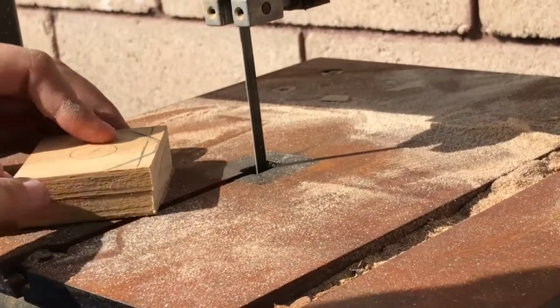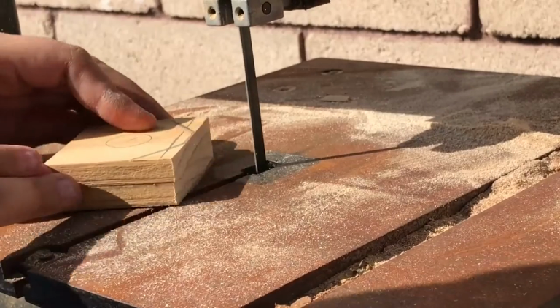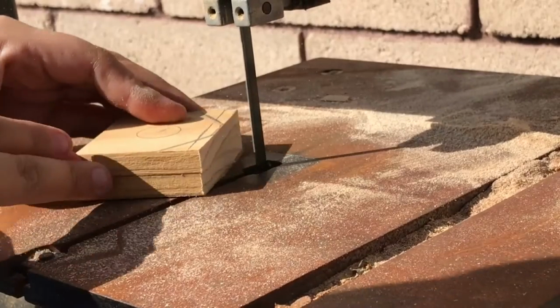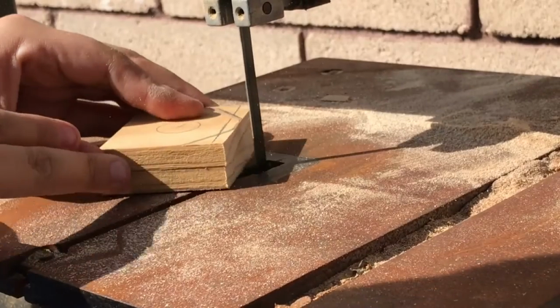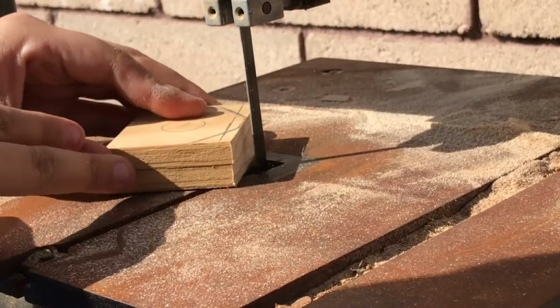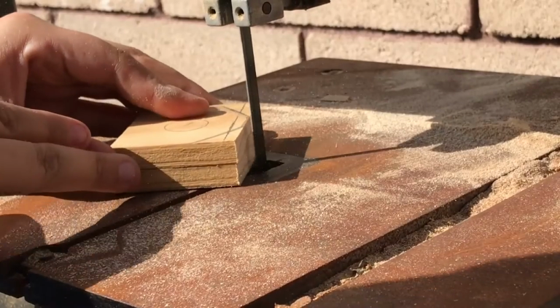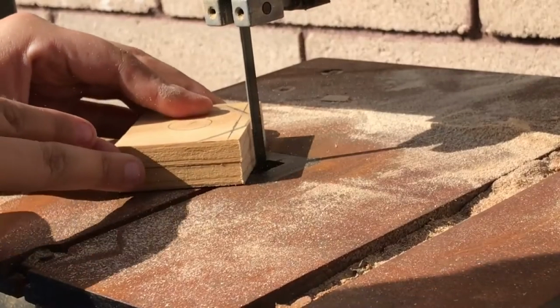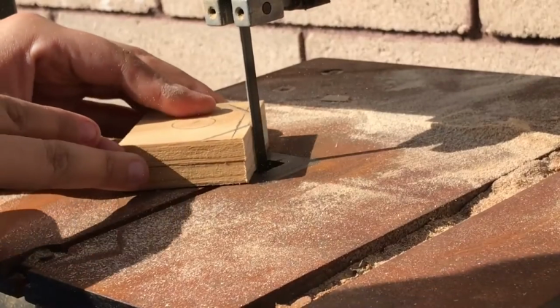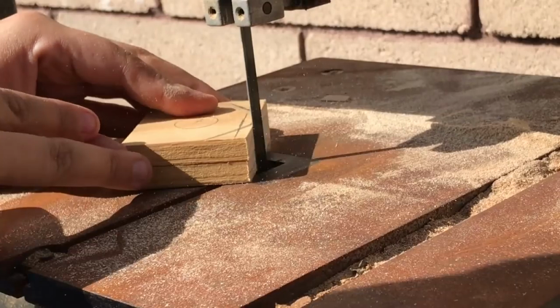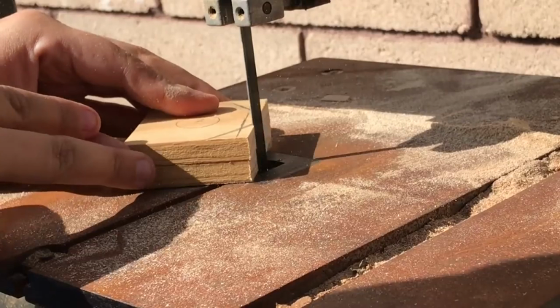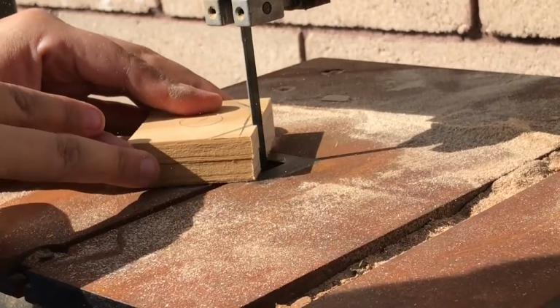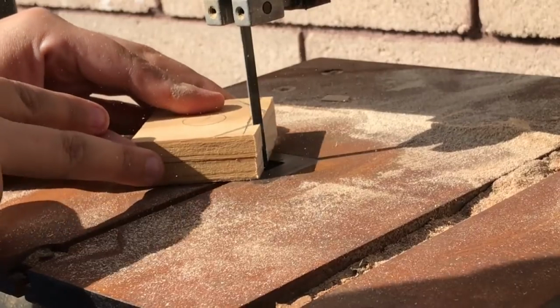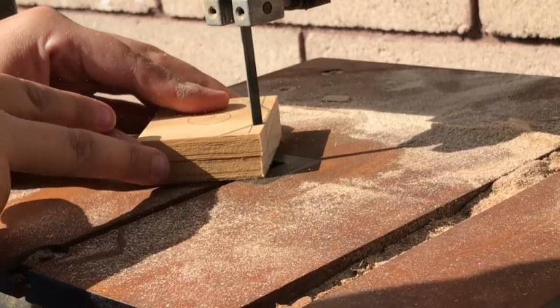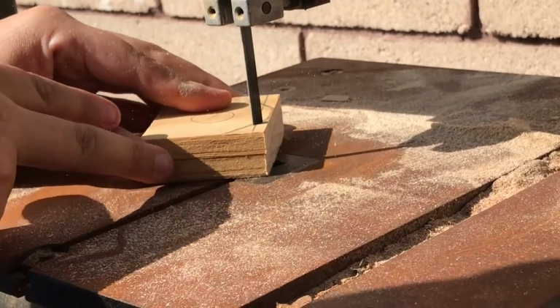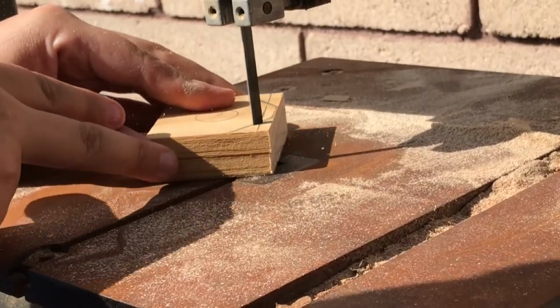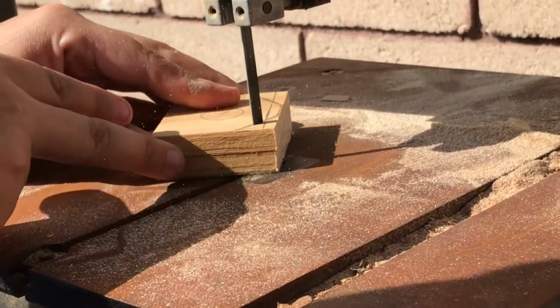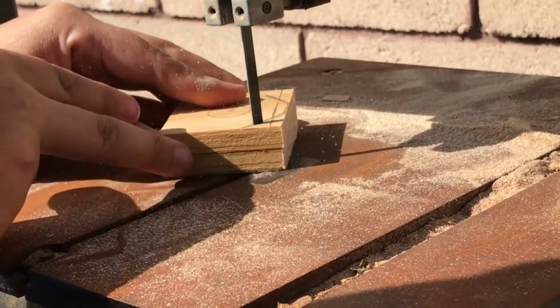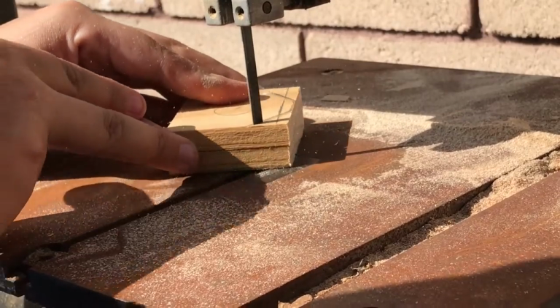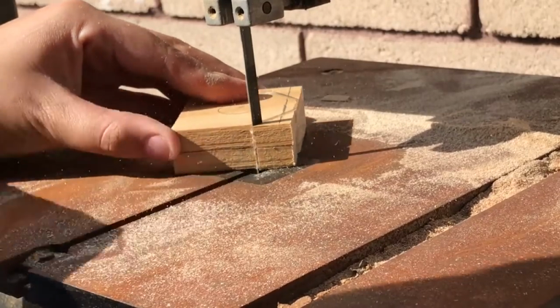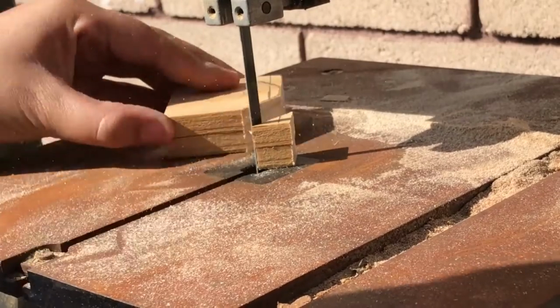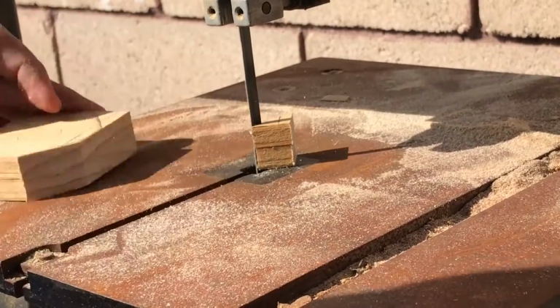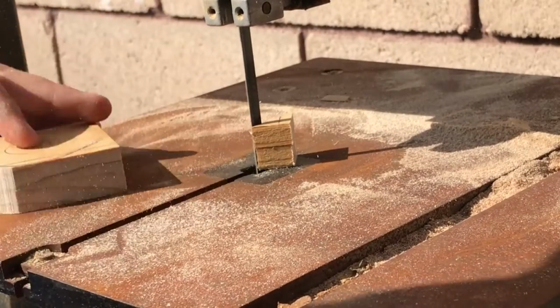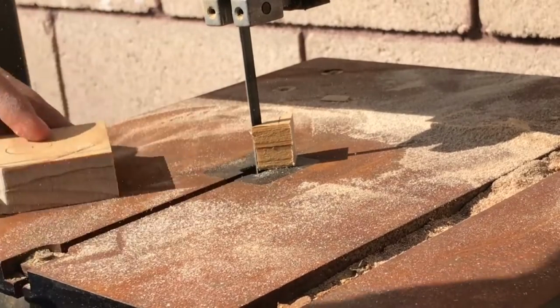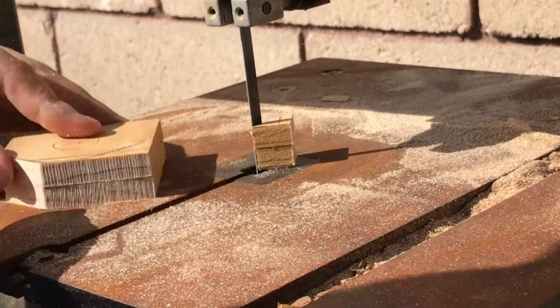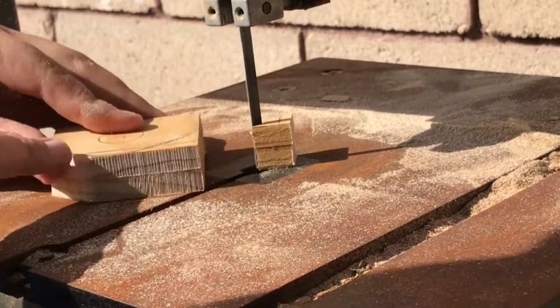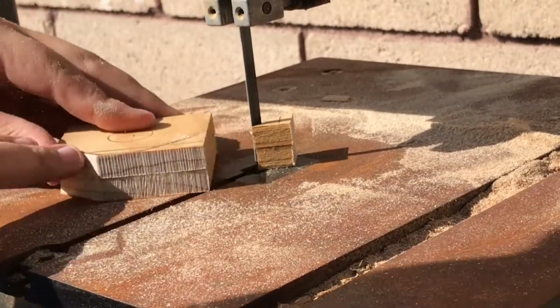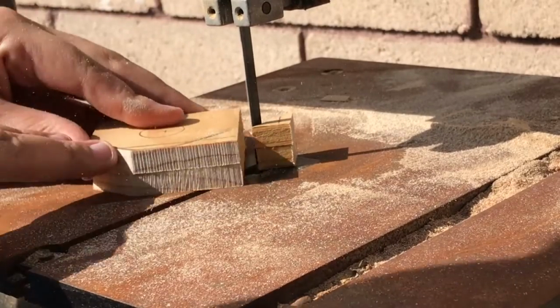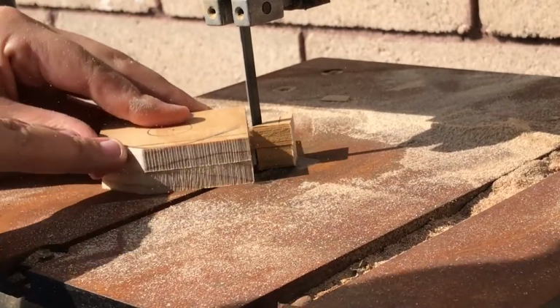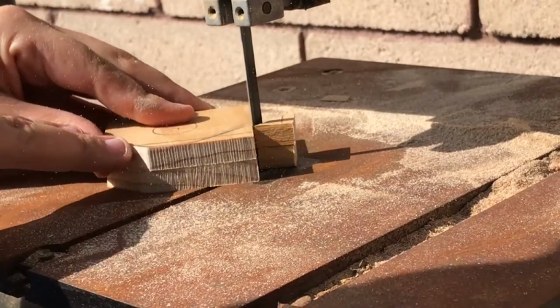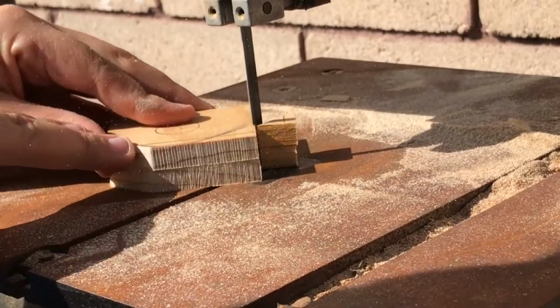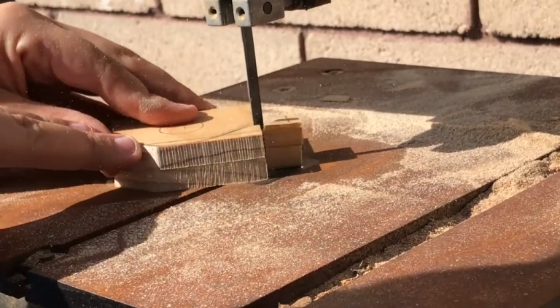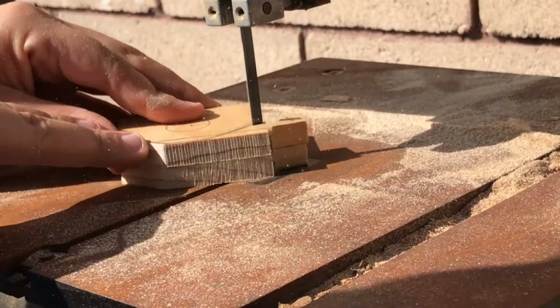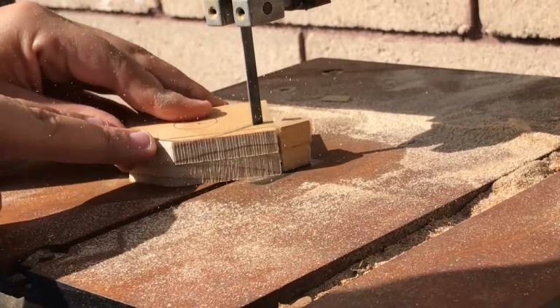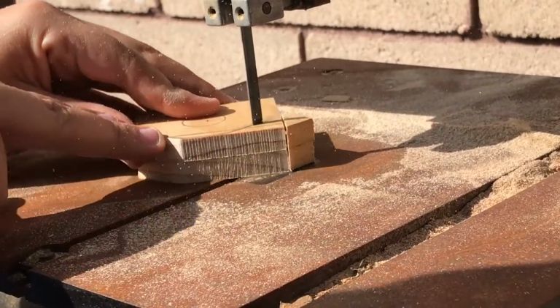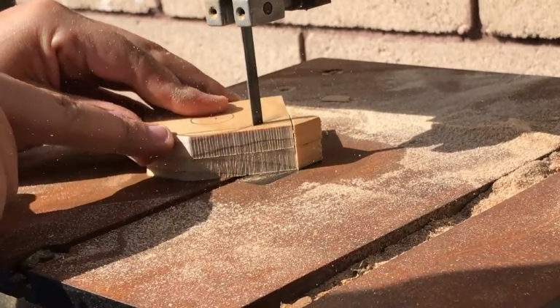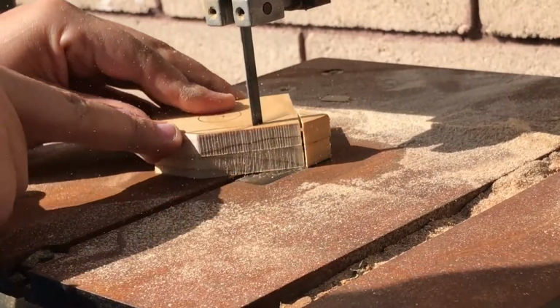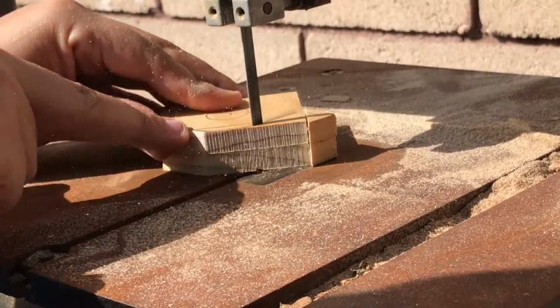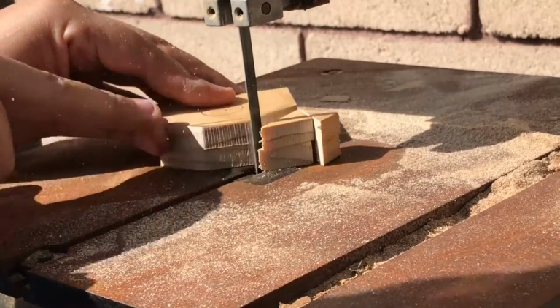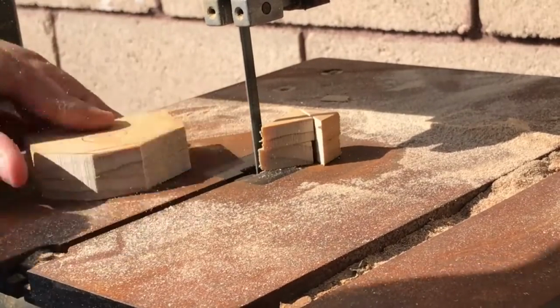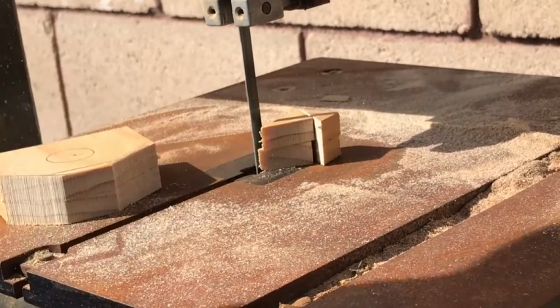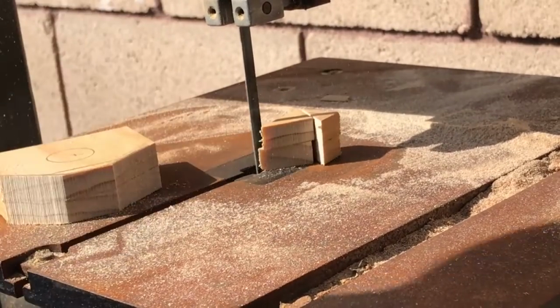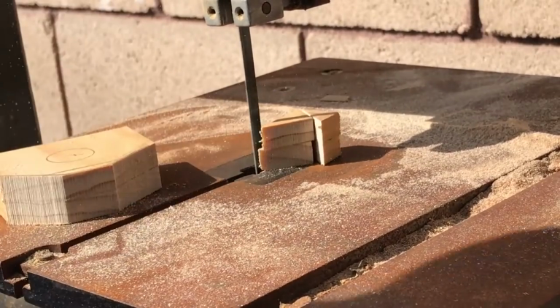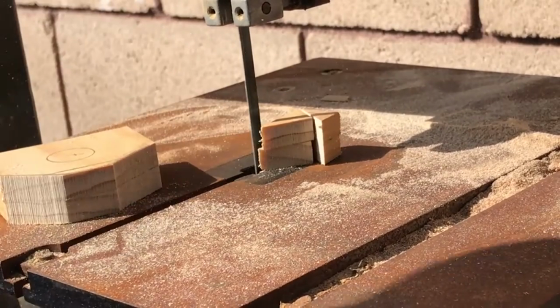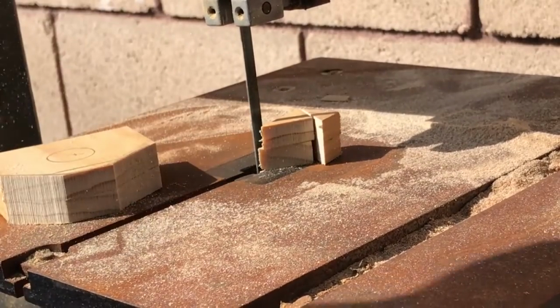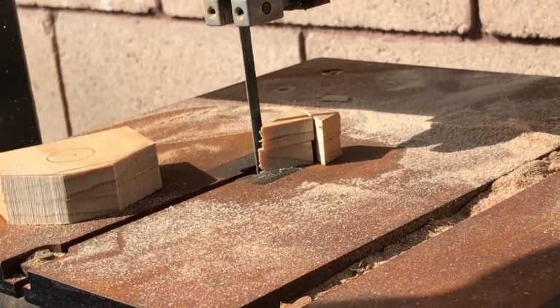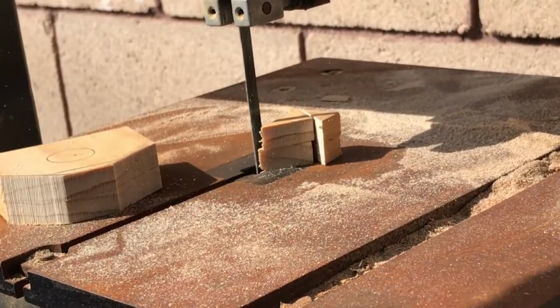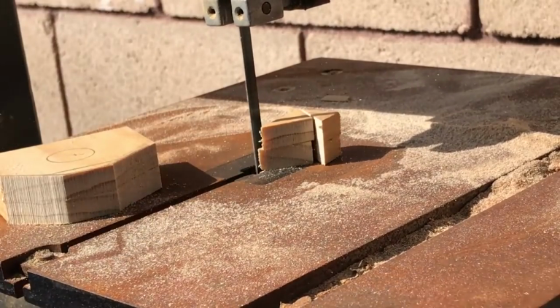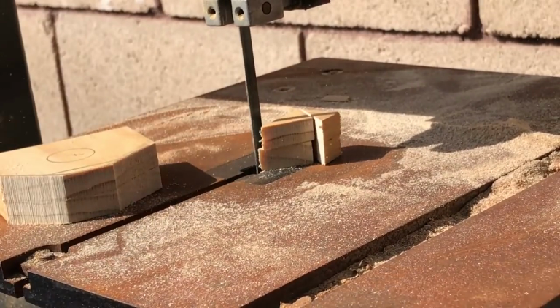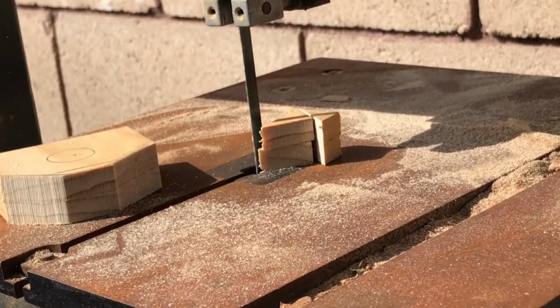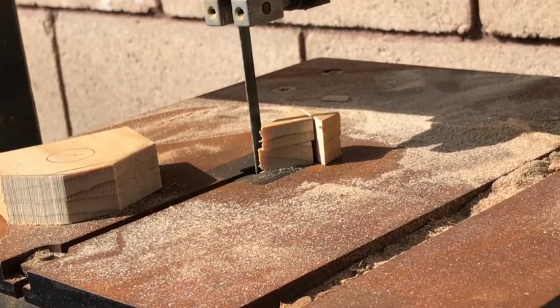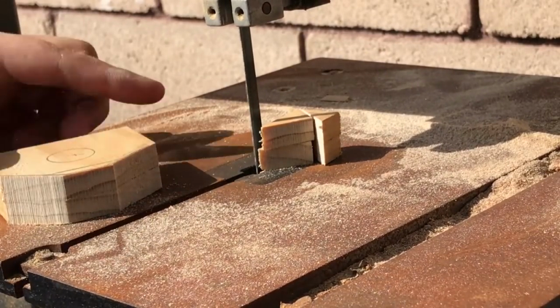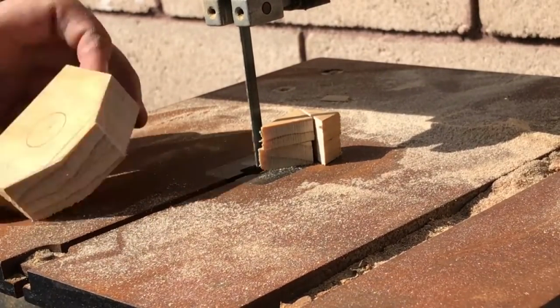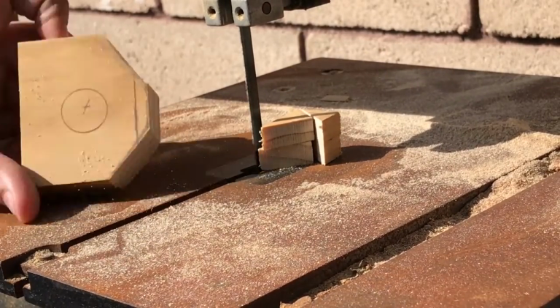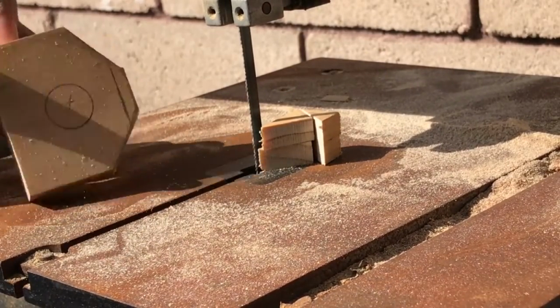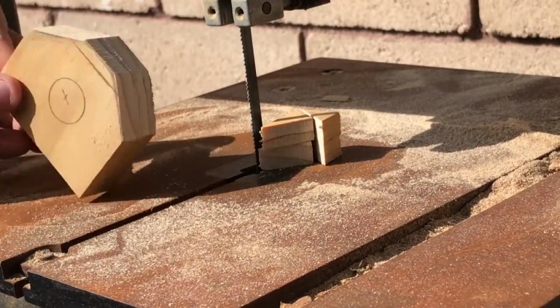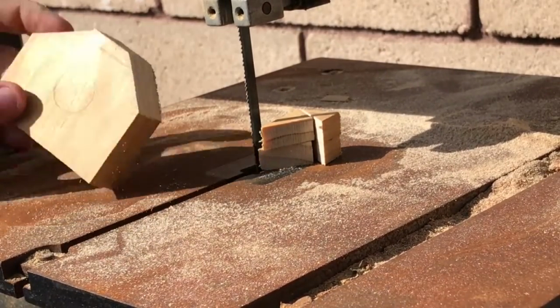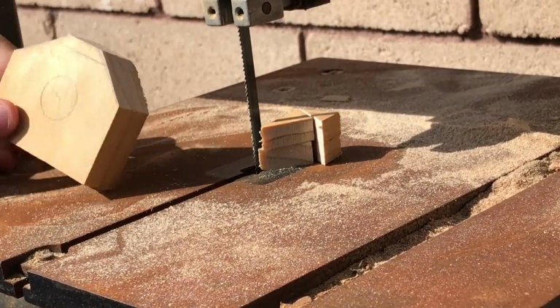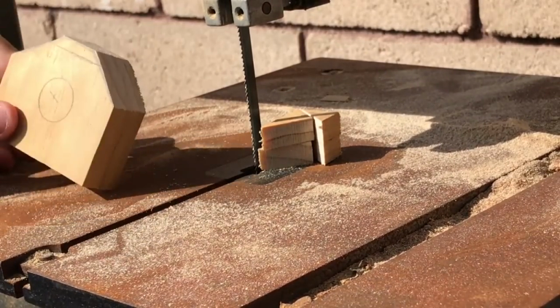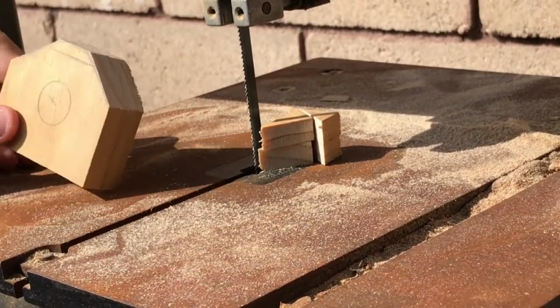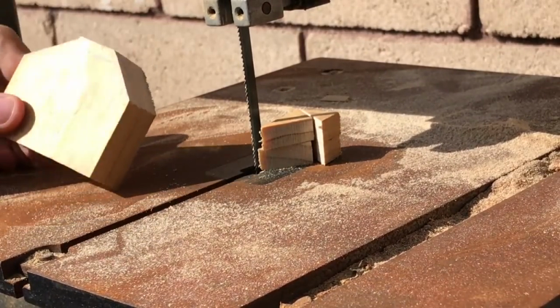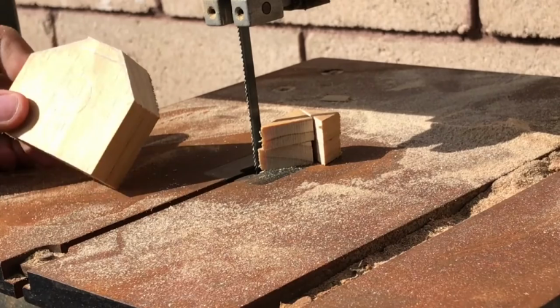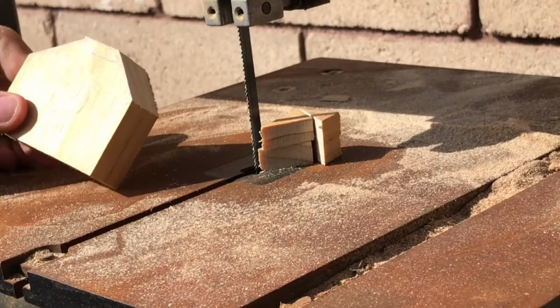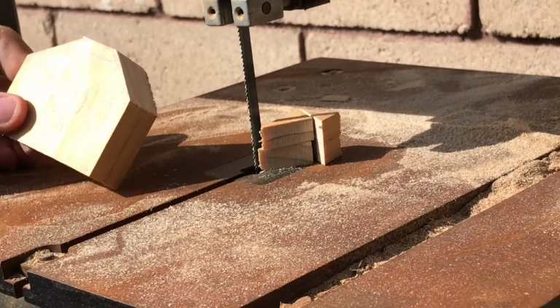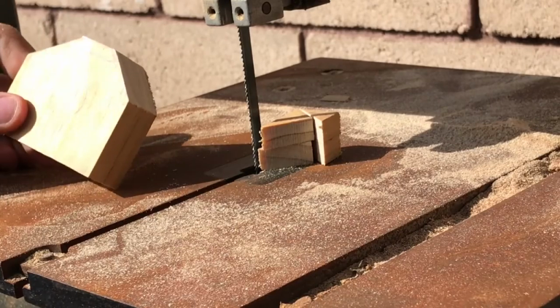I decided to just cut off the corners of the two end pieces just so that it has a nicer look to it and it's not as boxish.